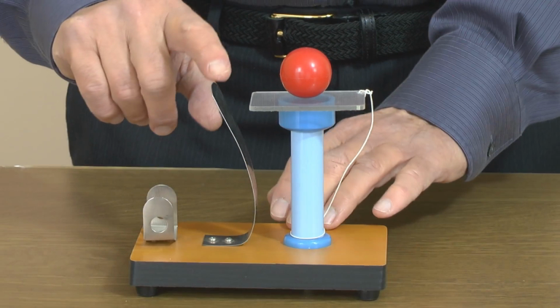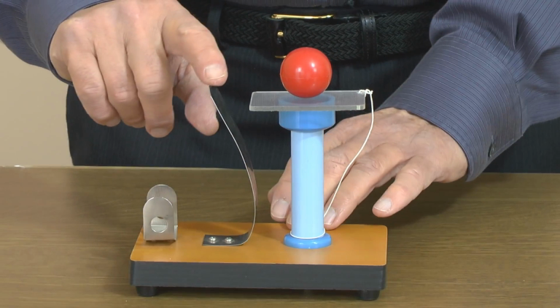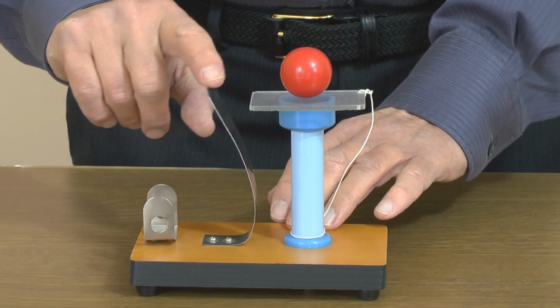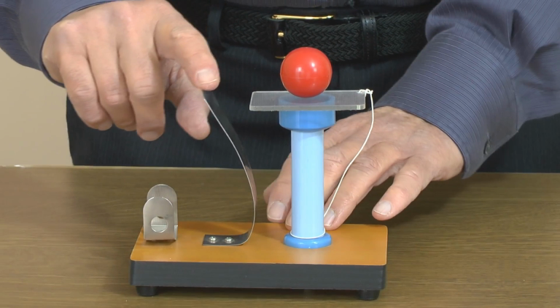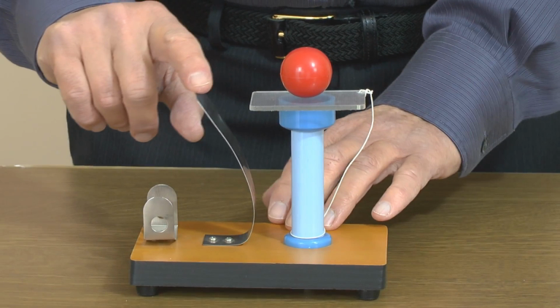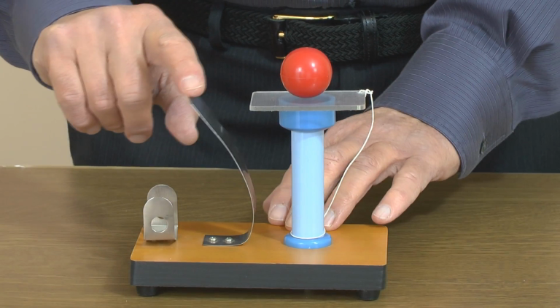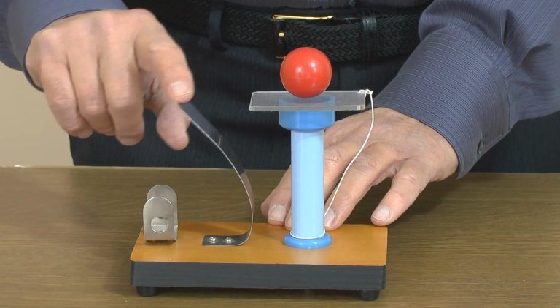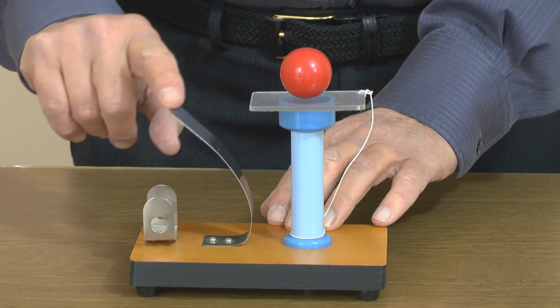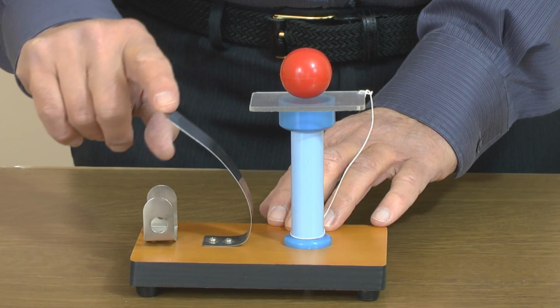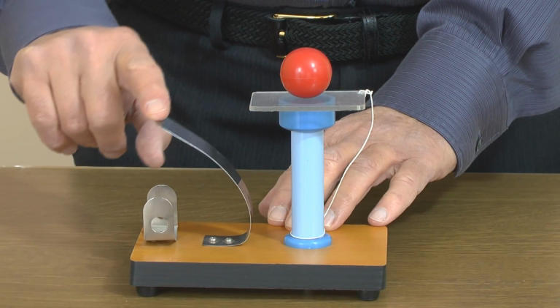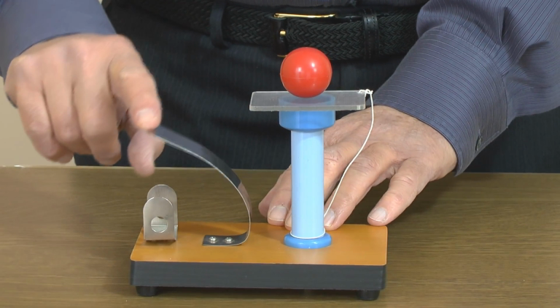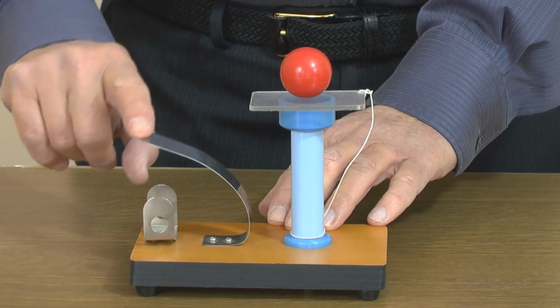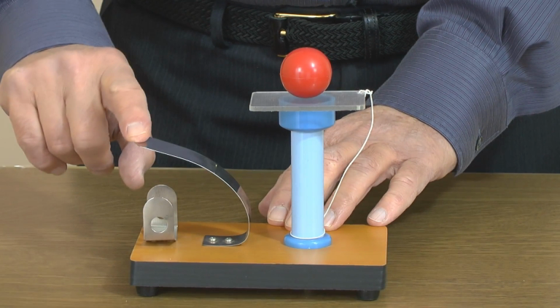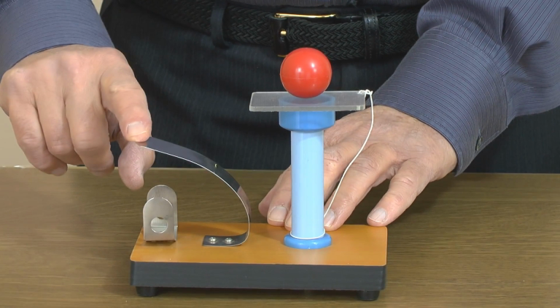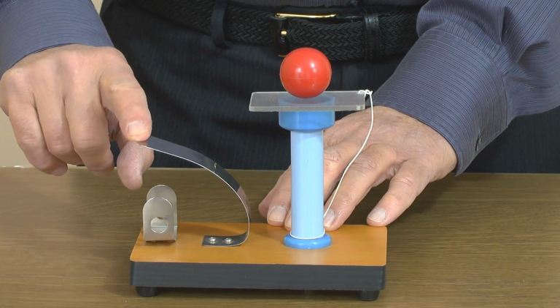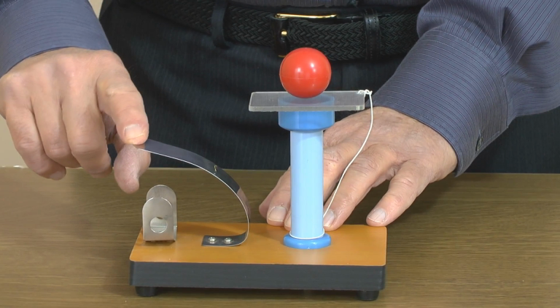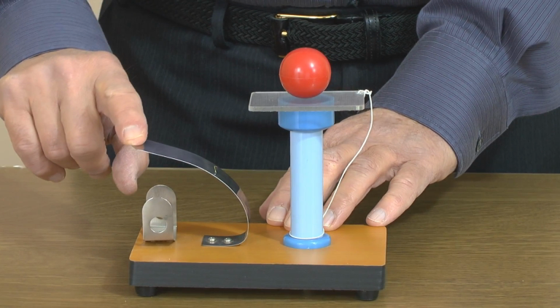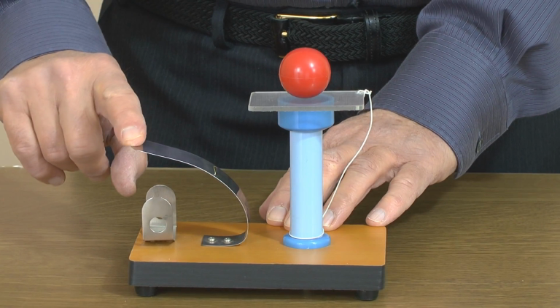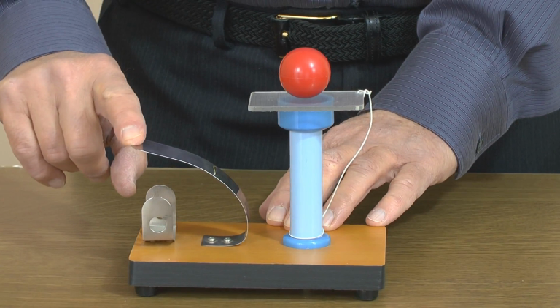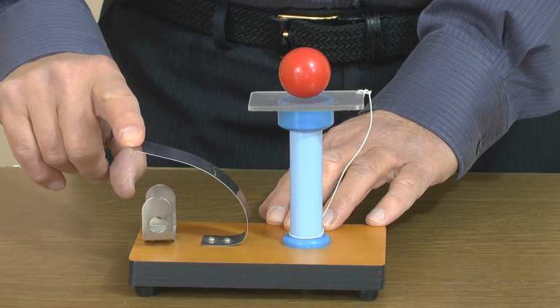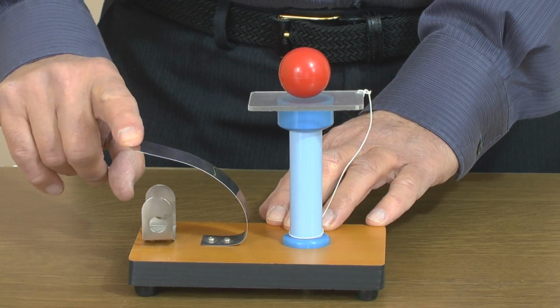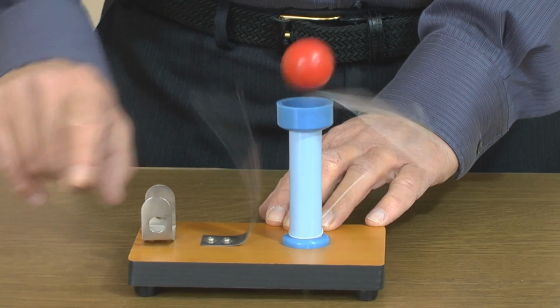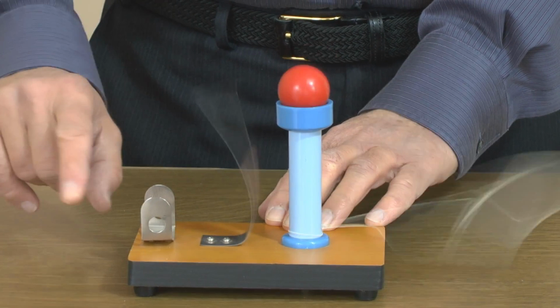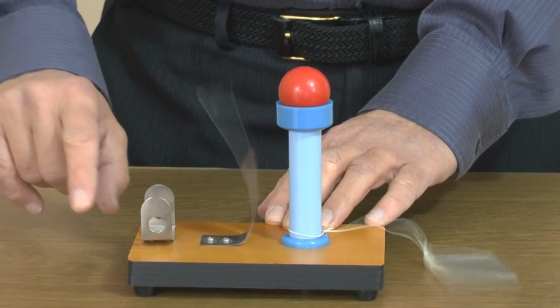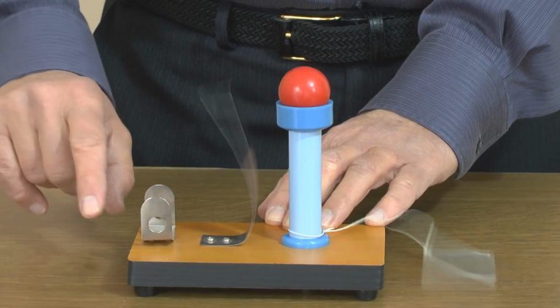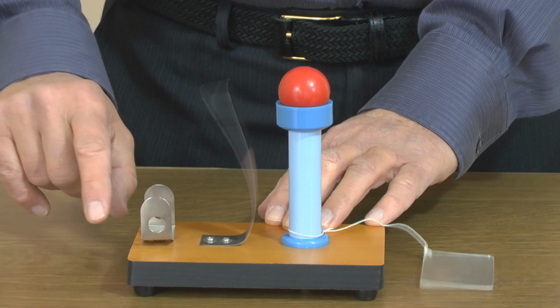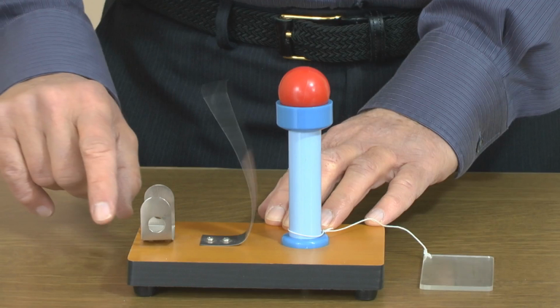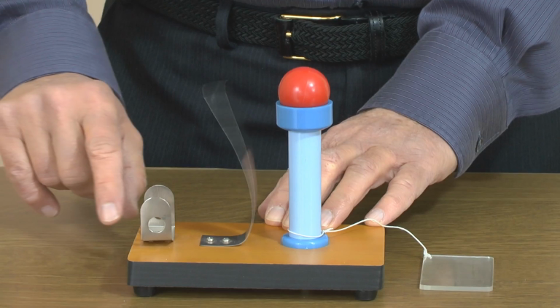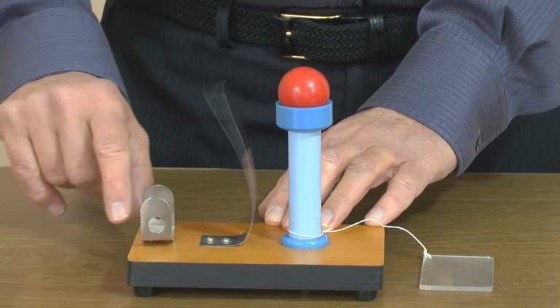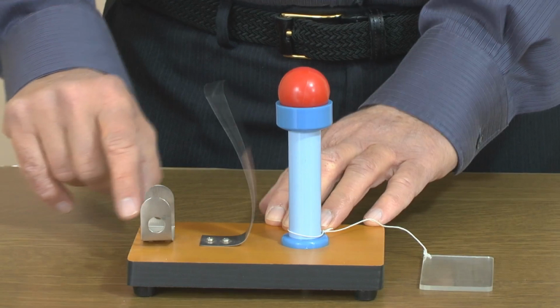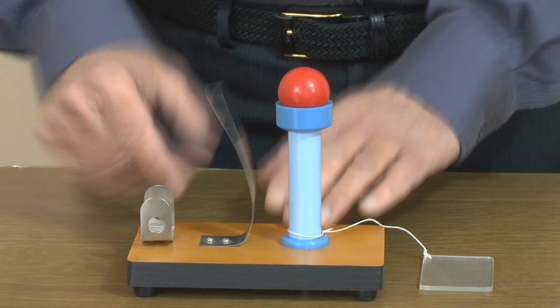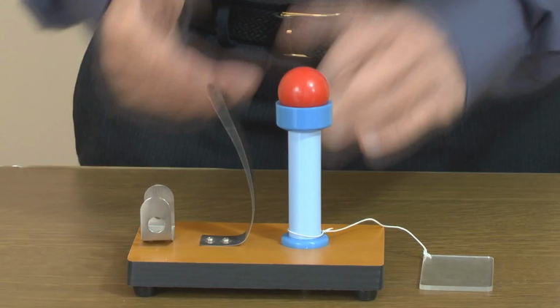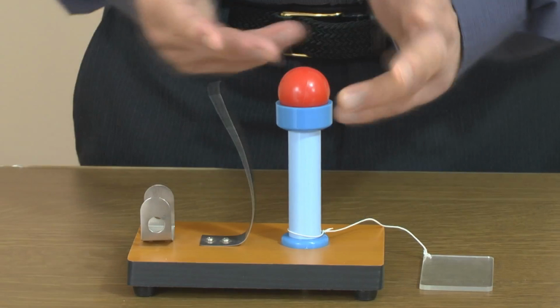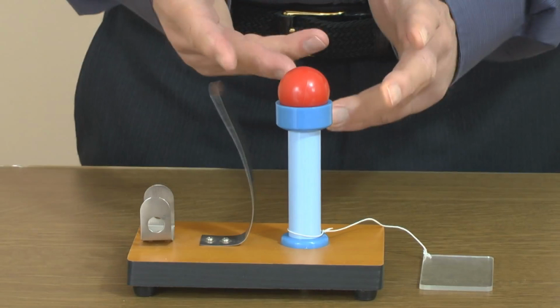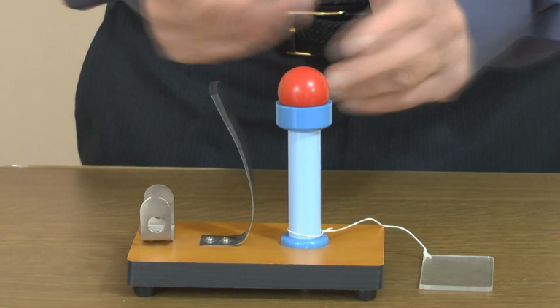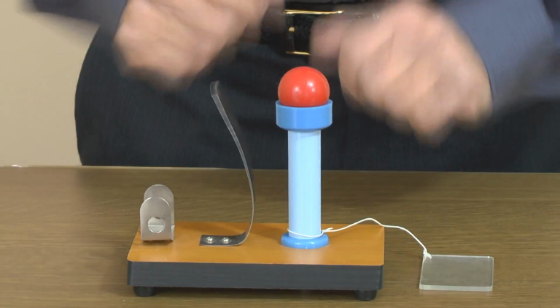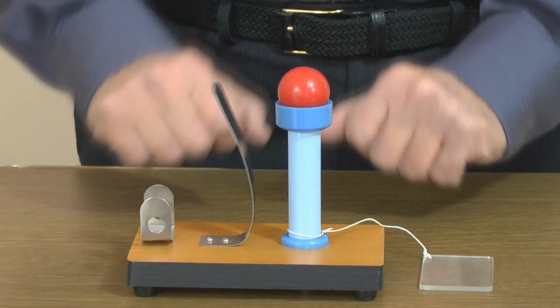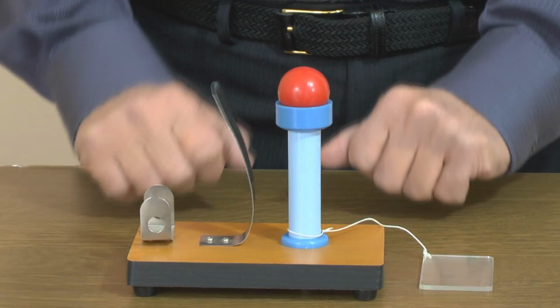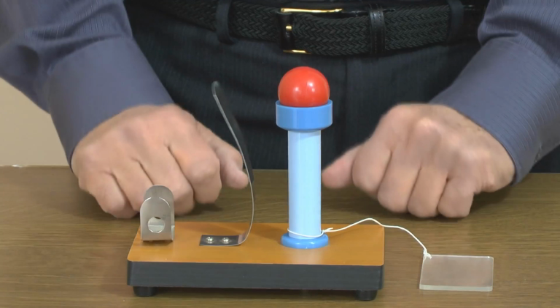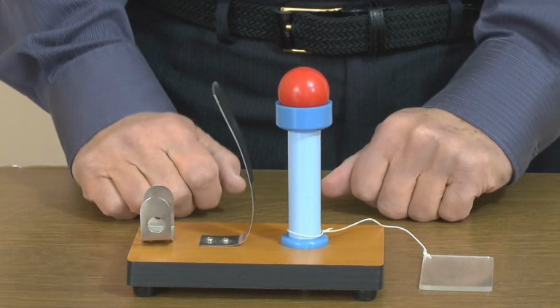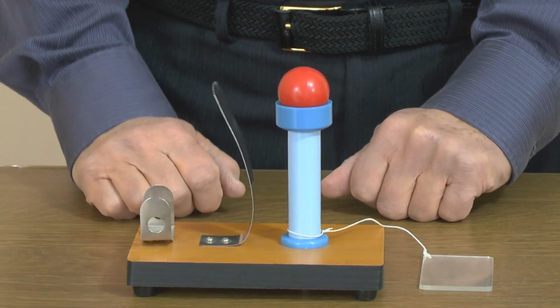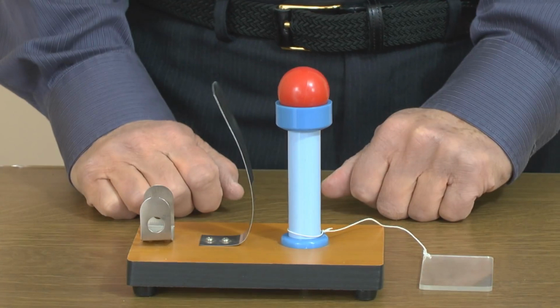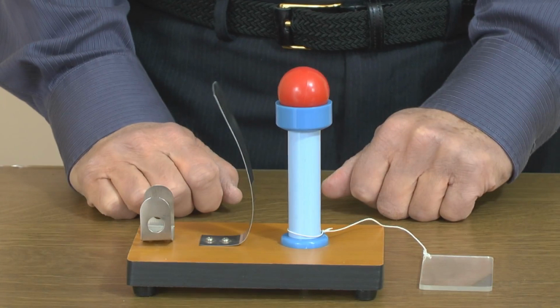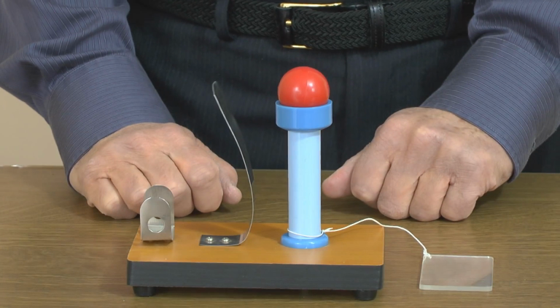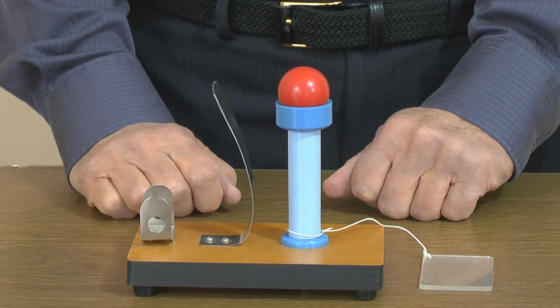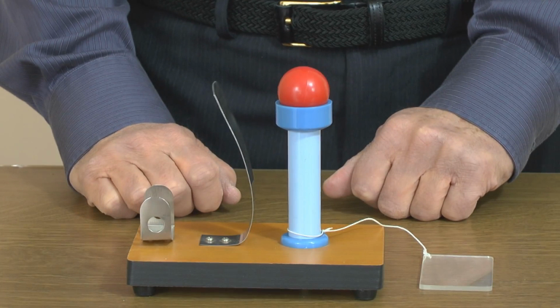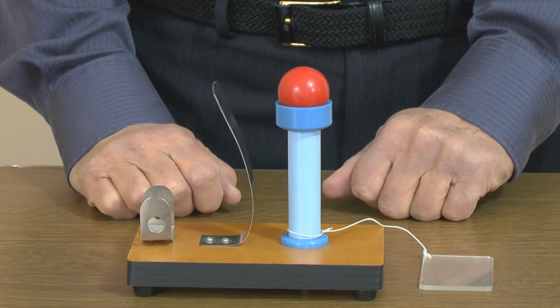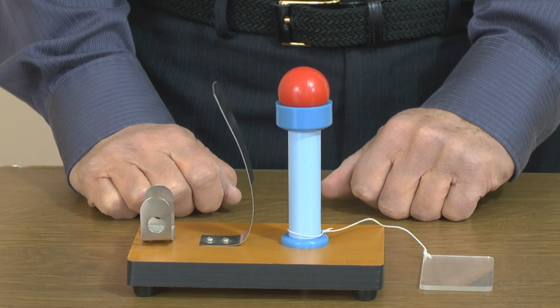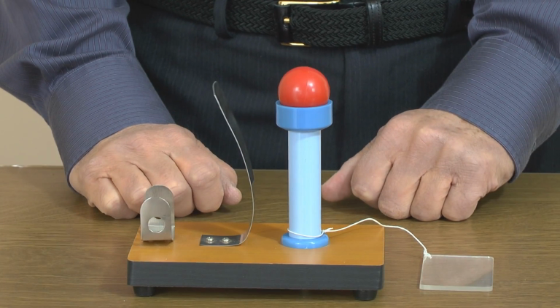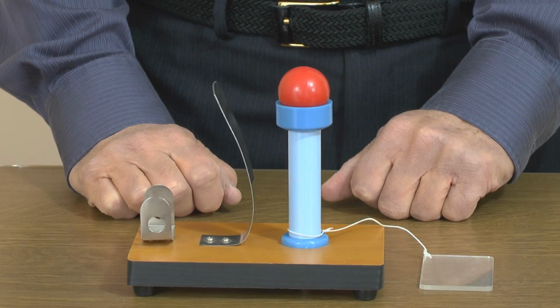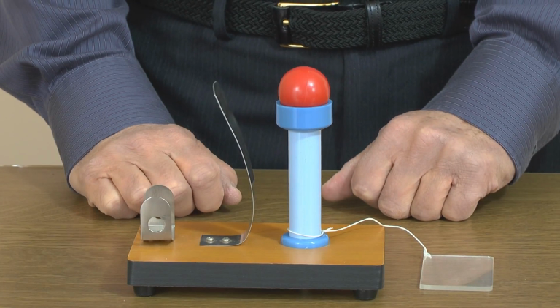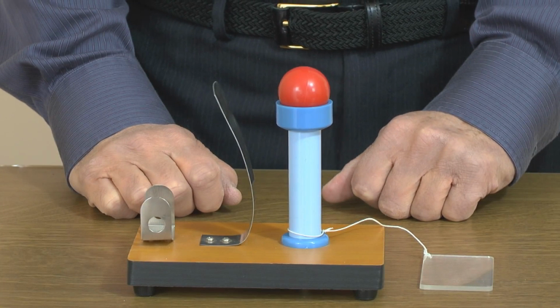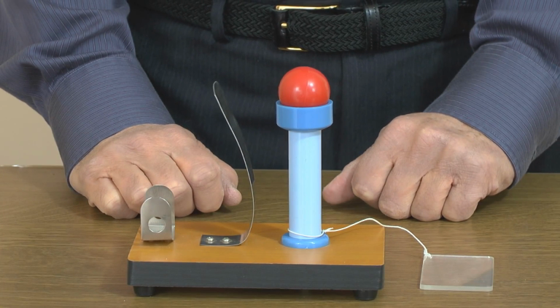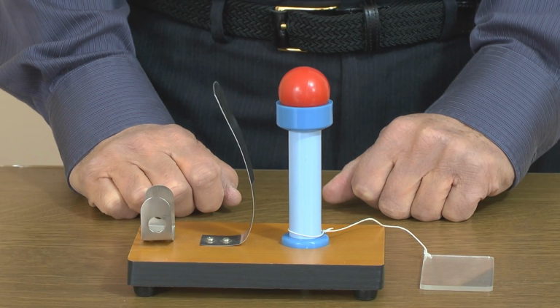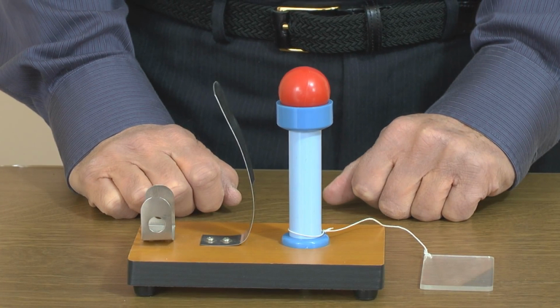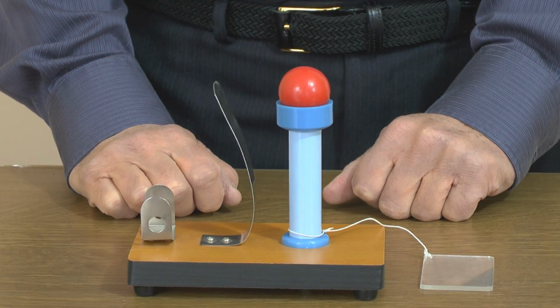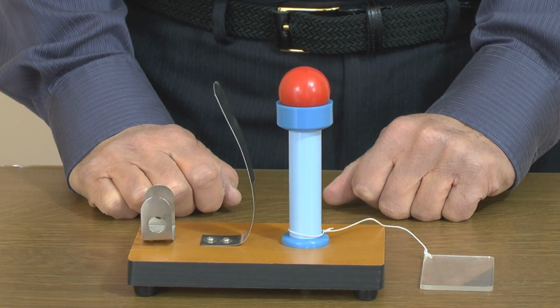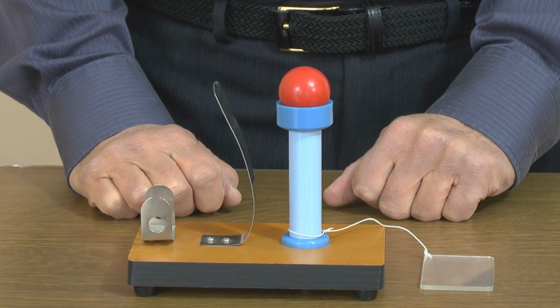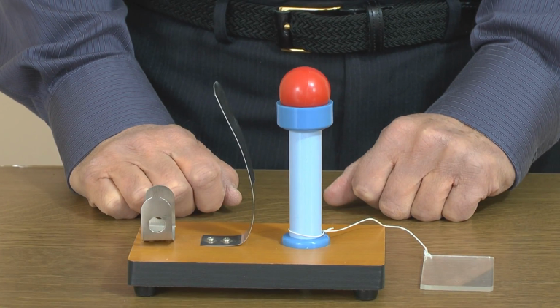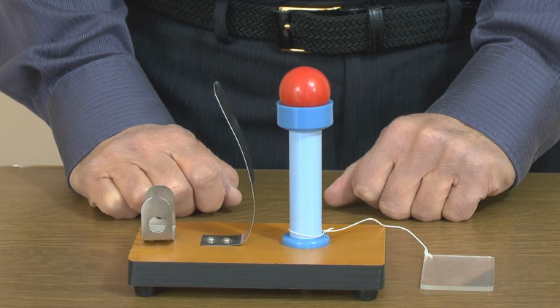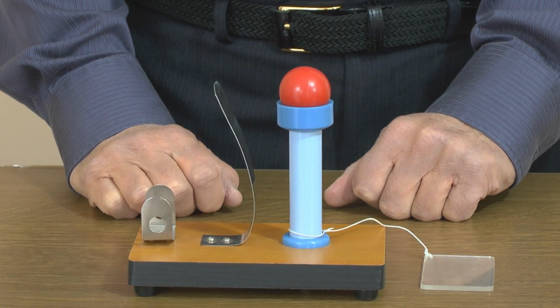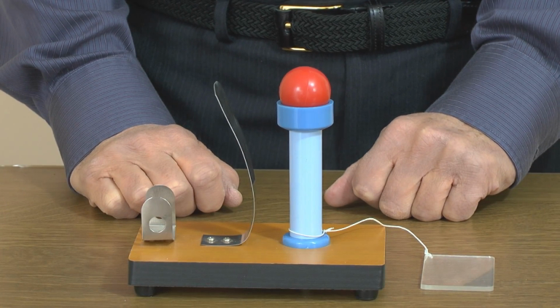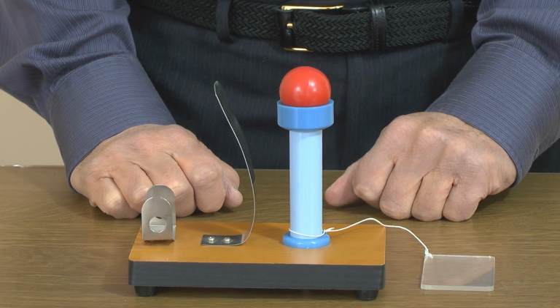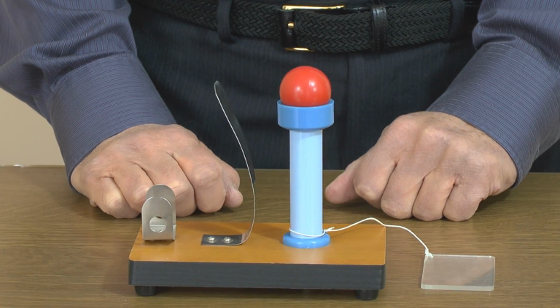So let's just do it. Pull it back, and you can see that the ball falls into the cup below.